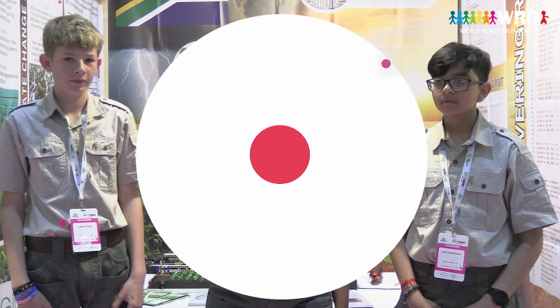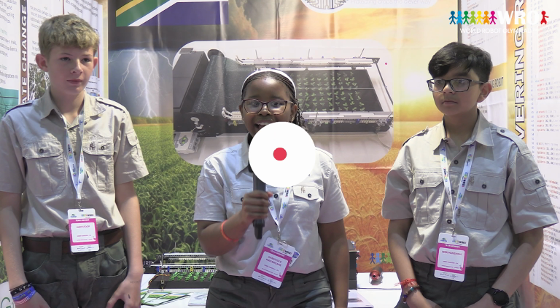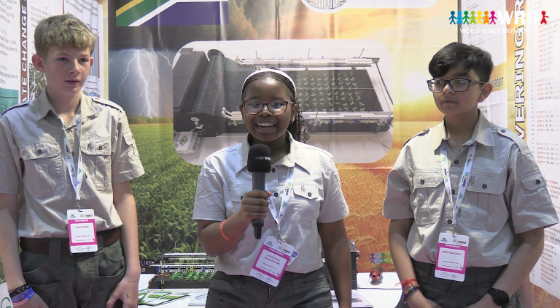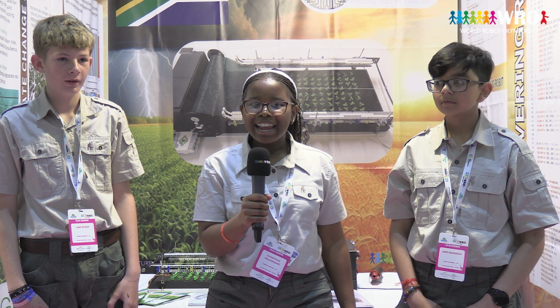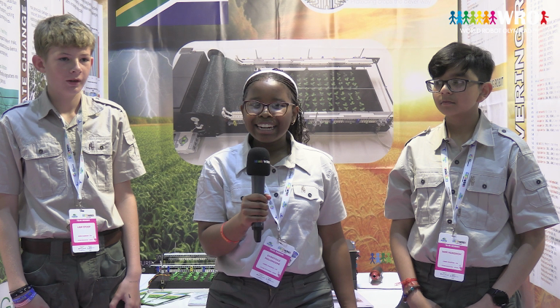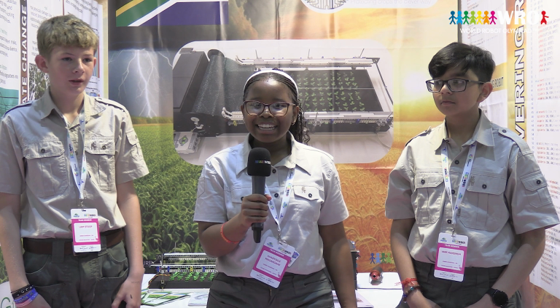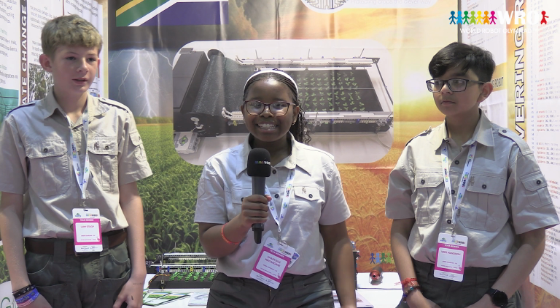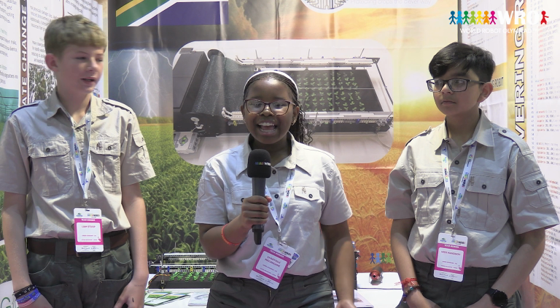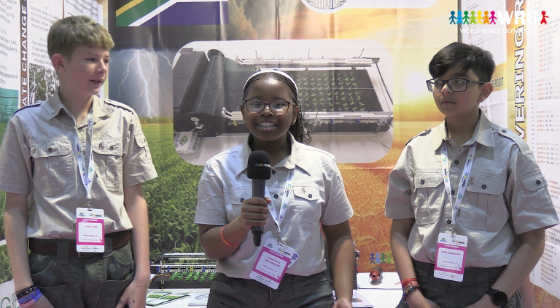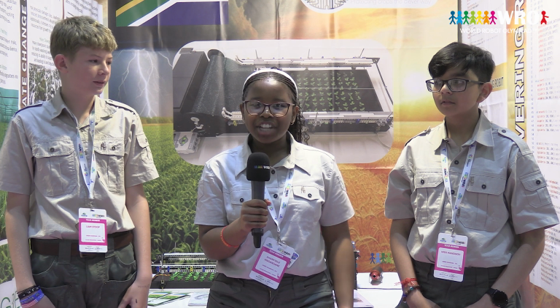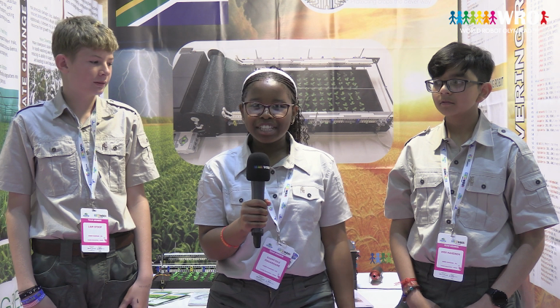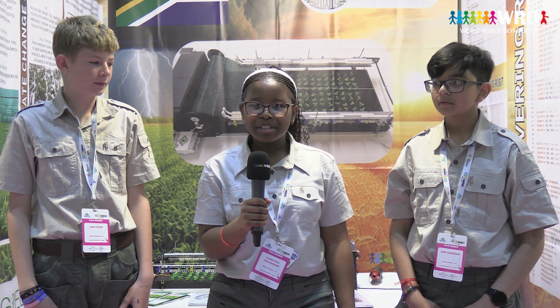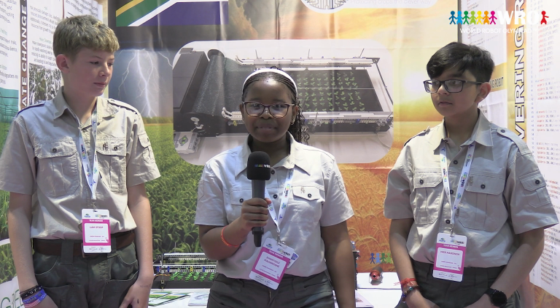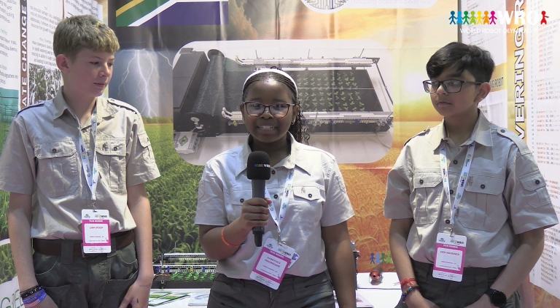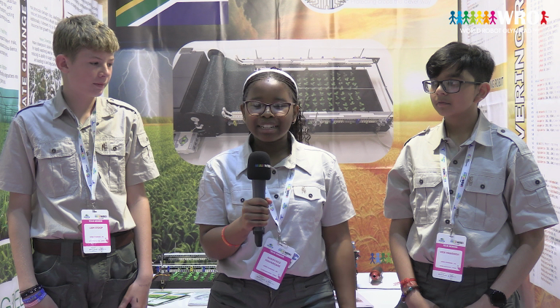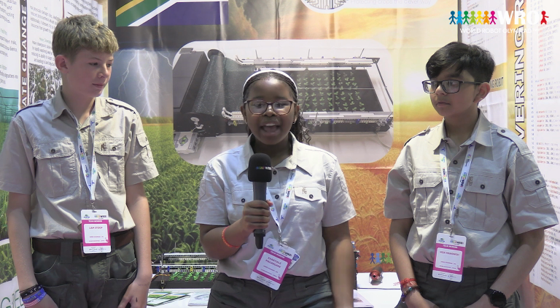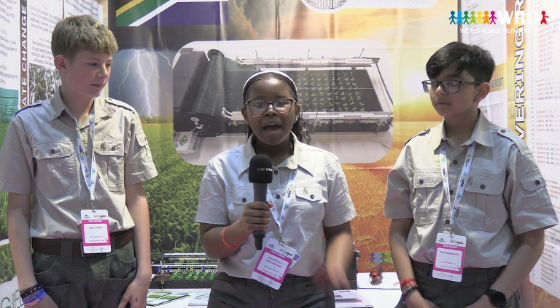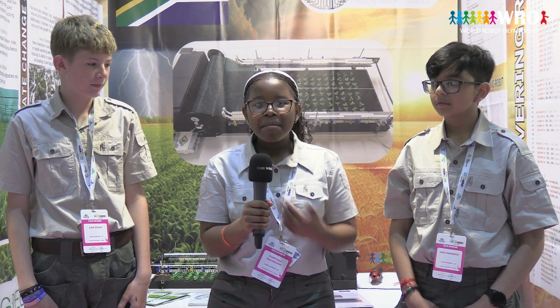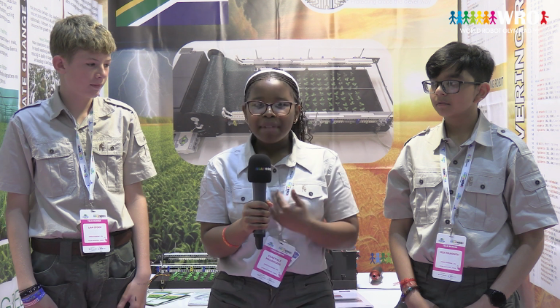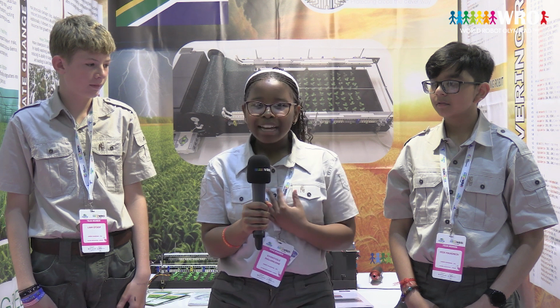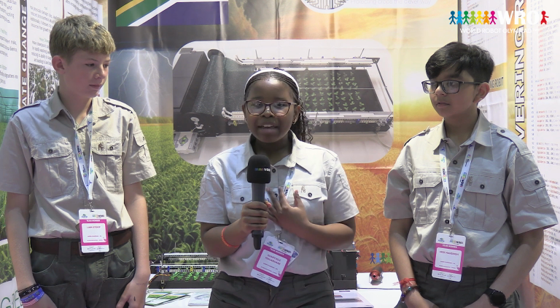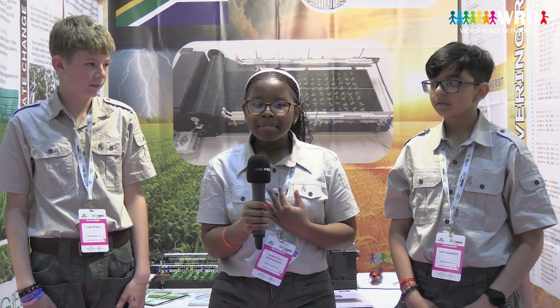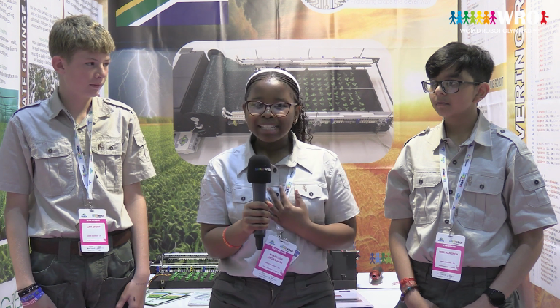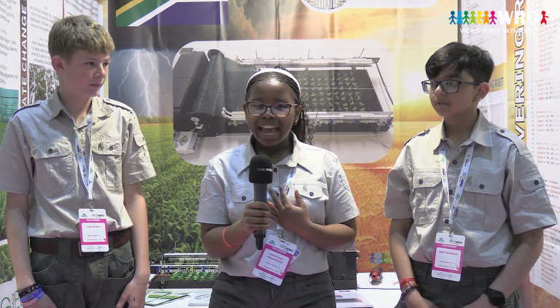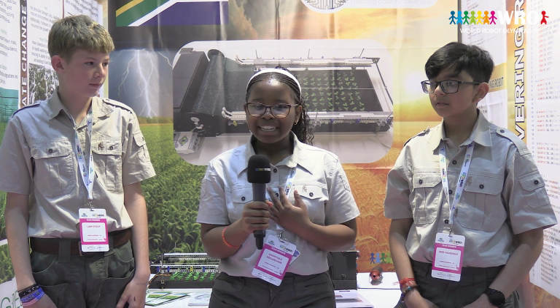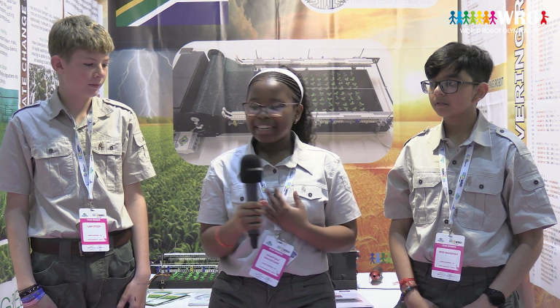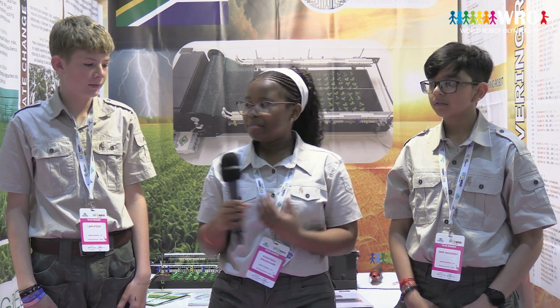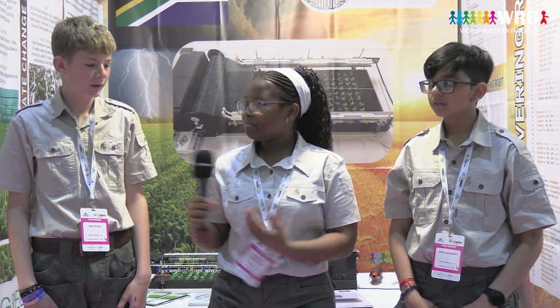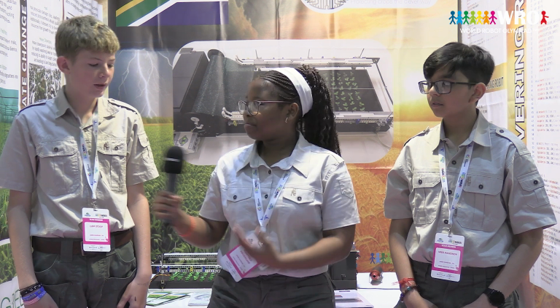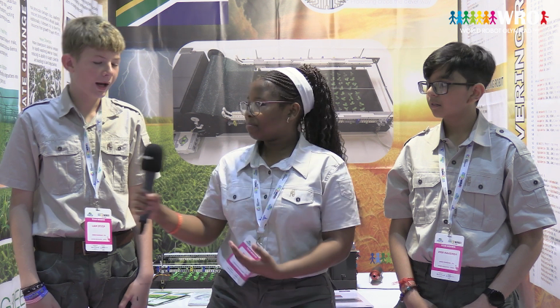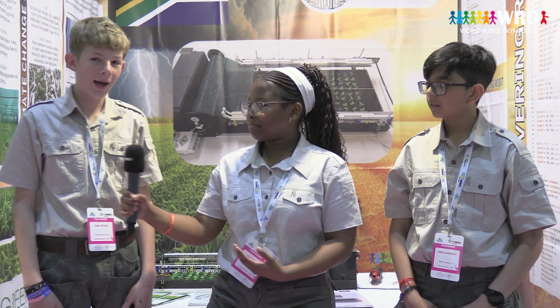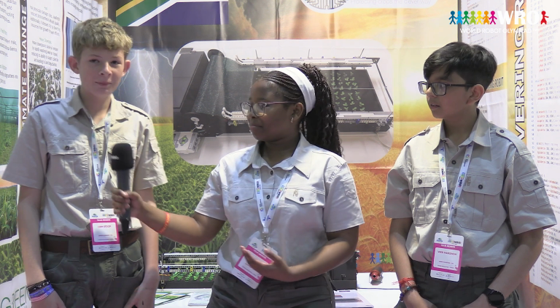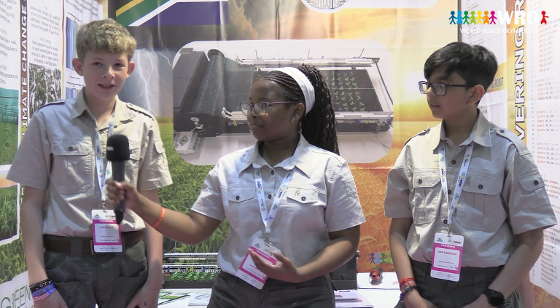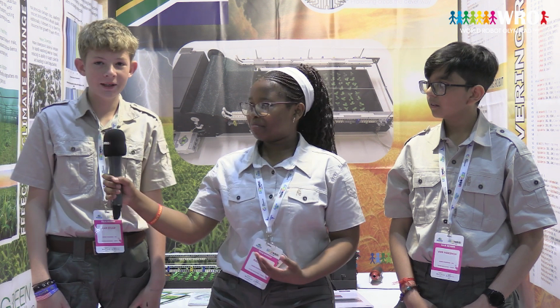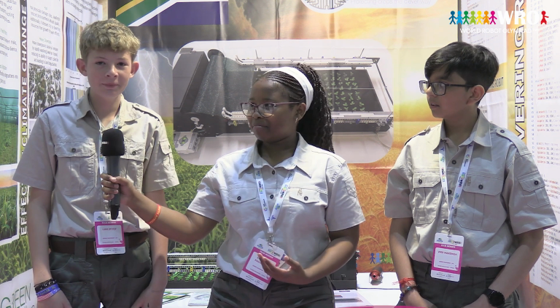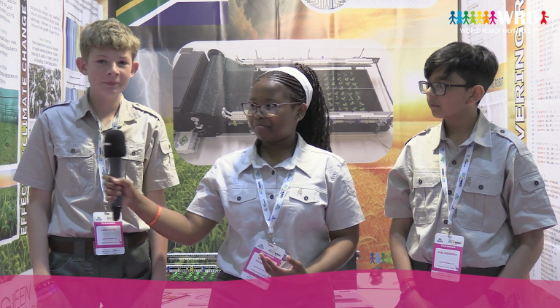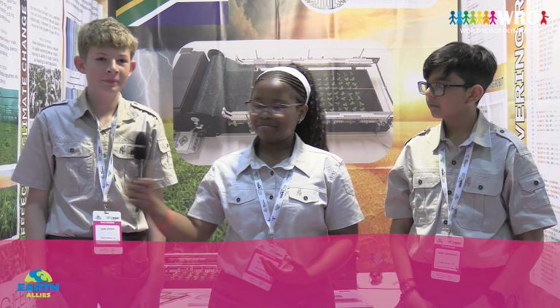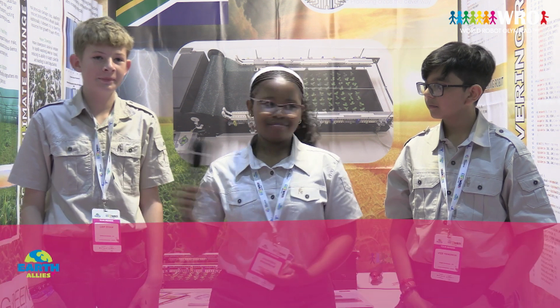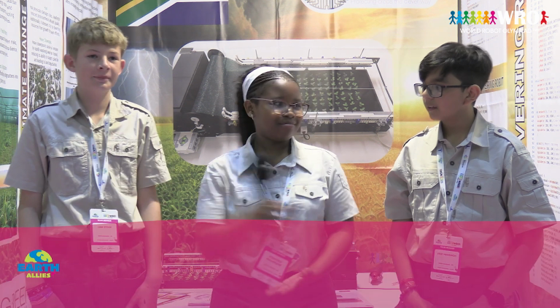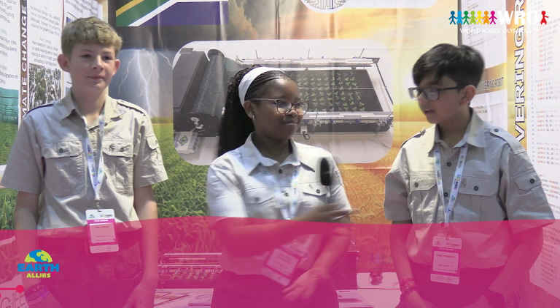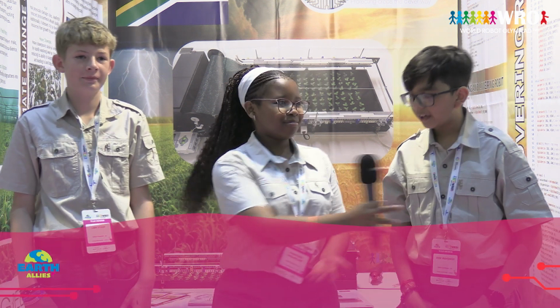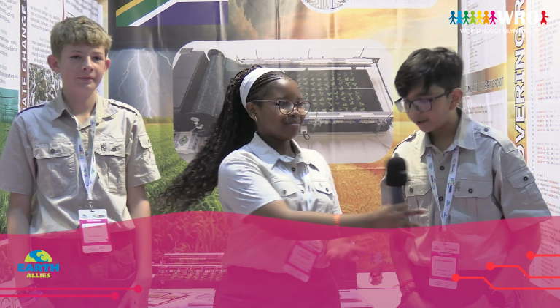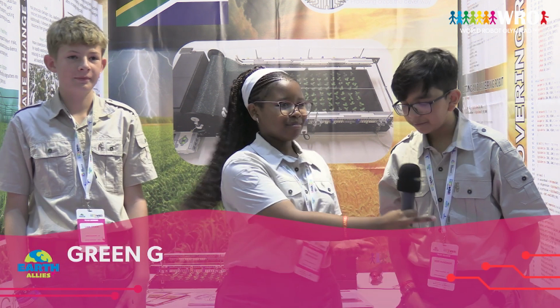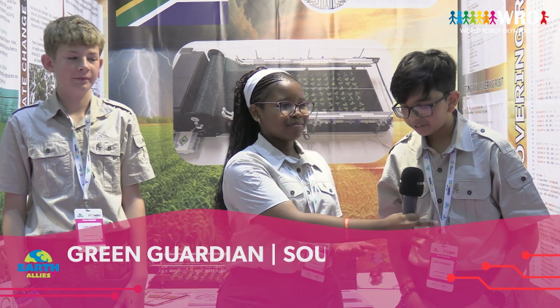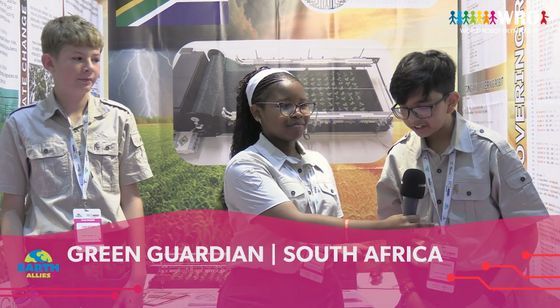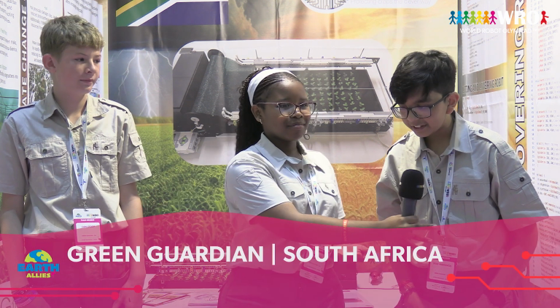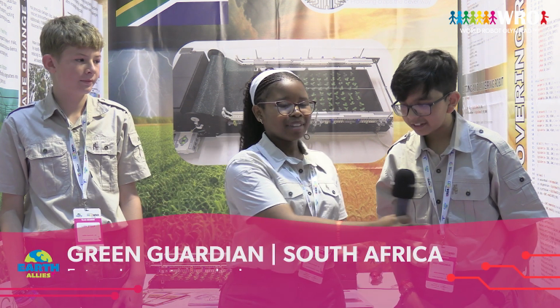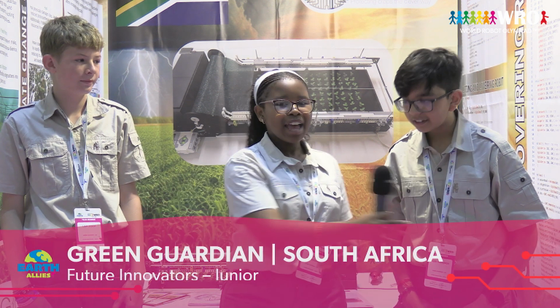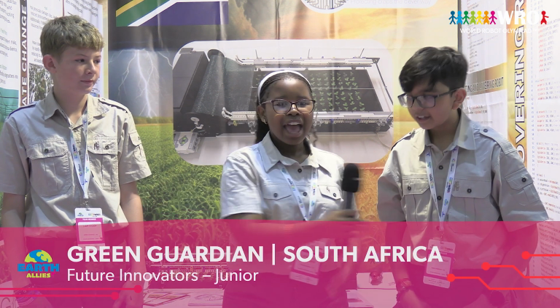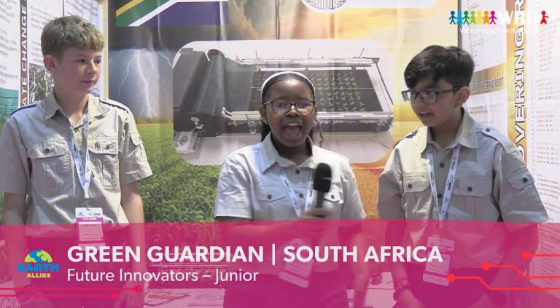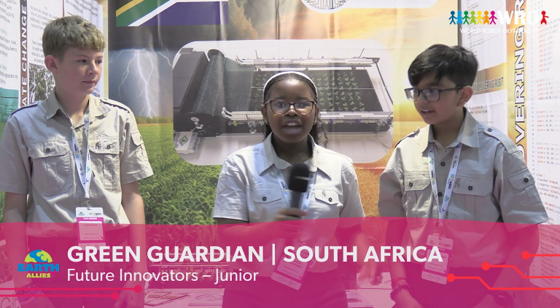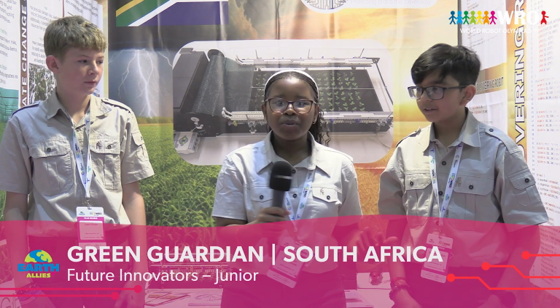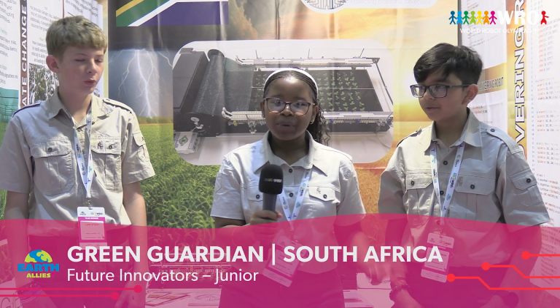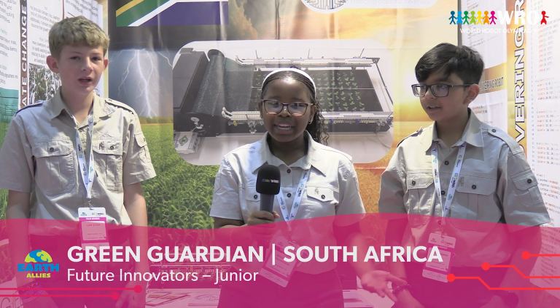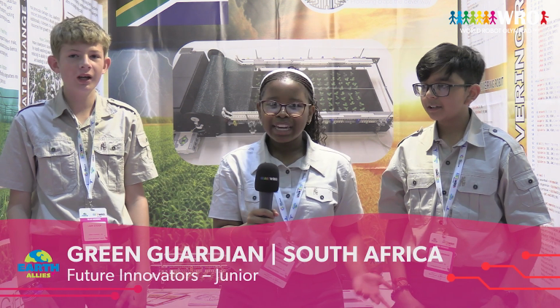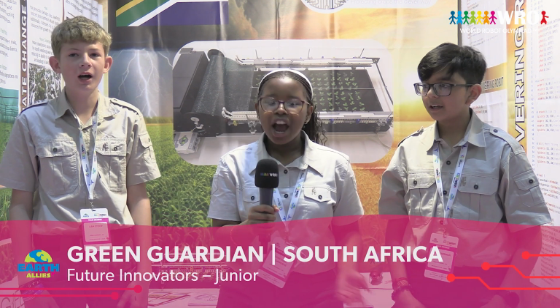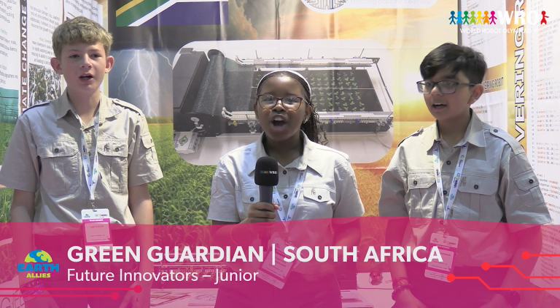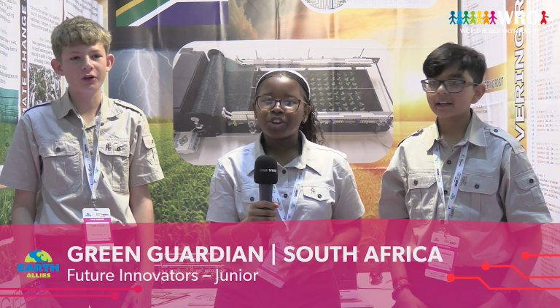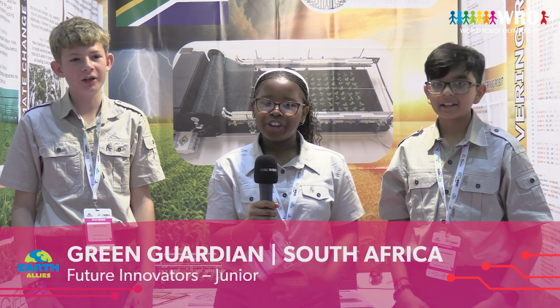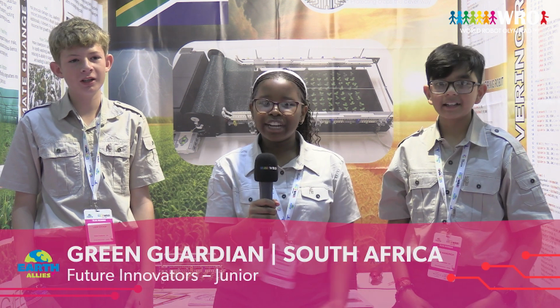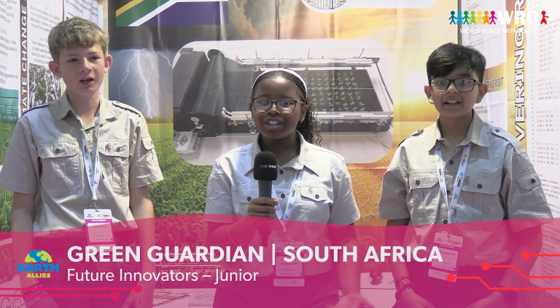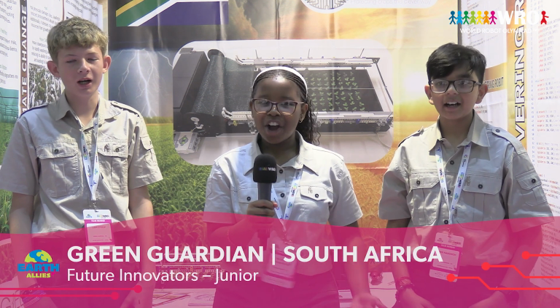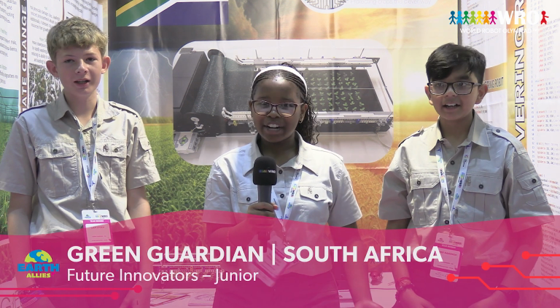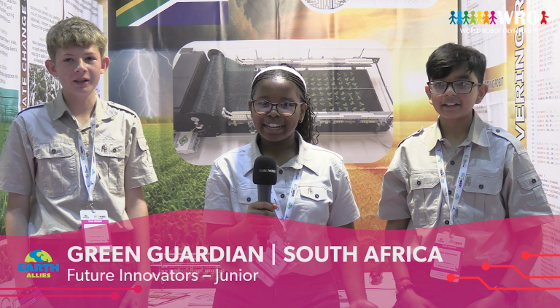Ladies and gentlemen, my name is Kanye. I'm Liam. I'm Veer. And we are Green Guardian.